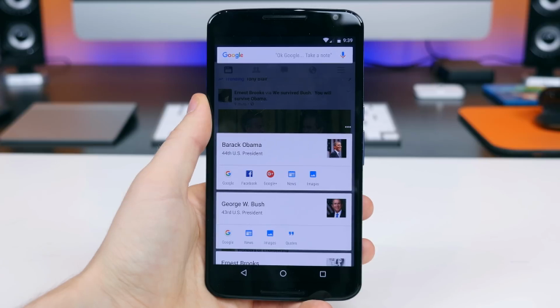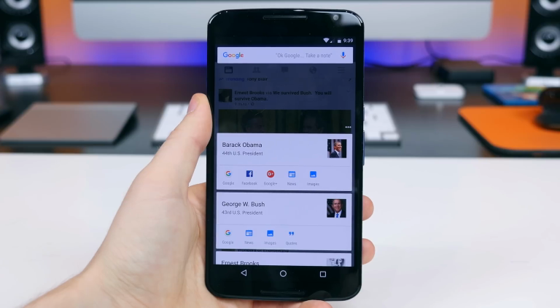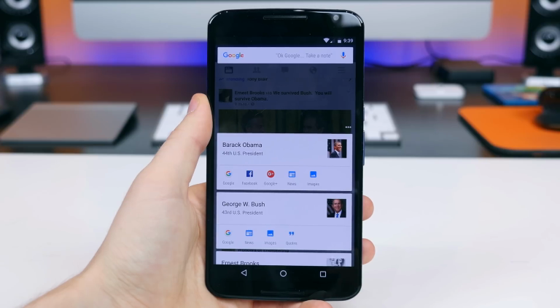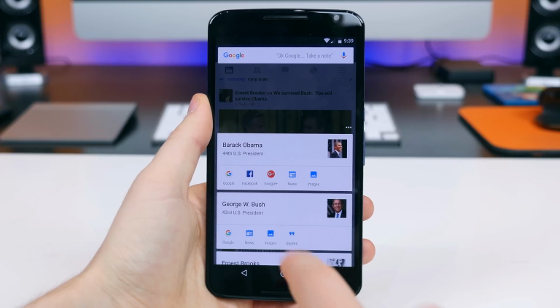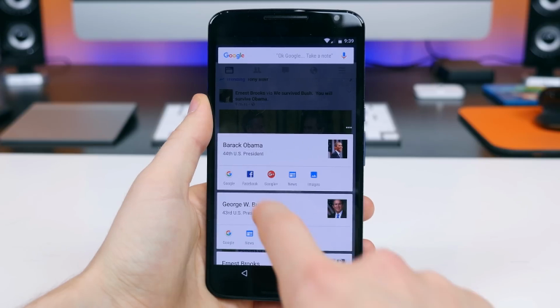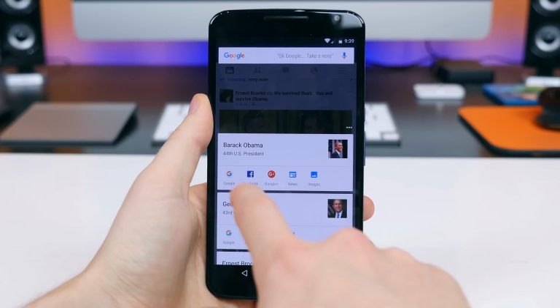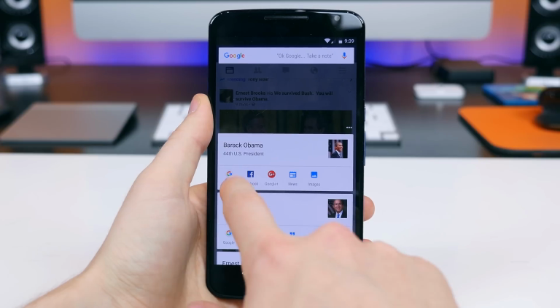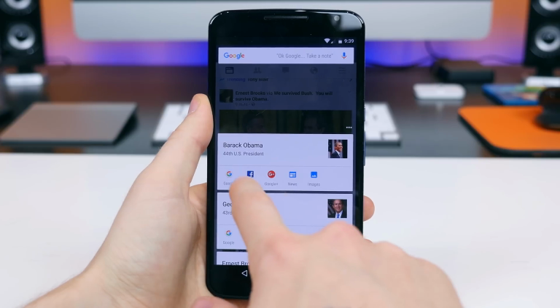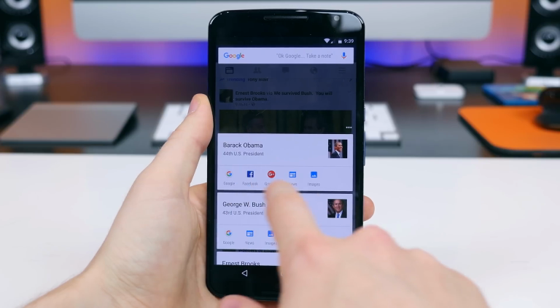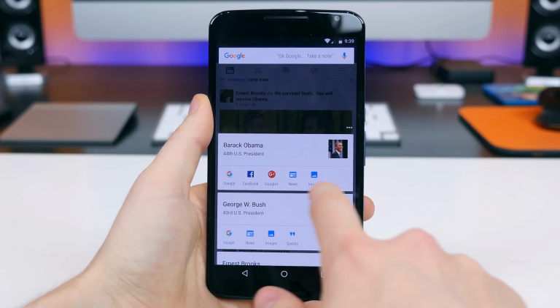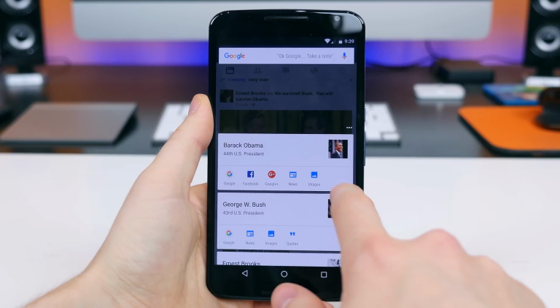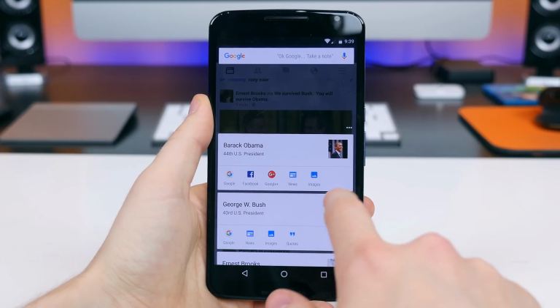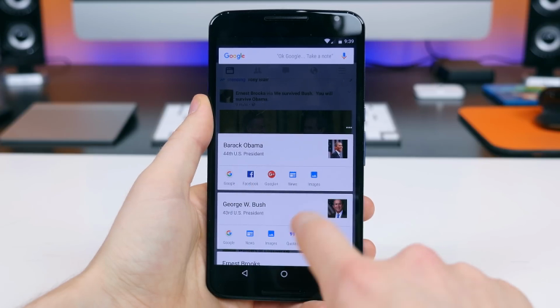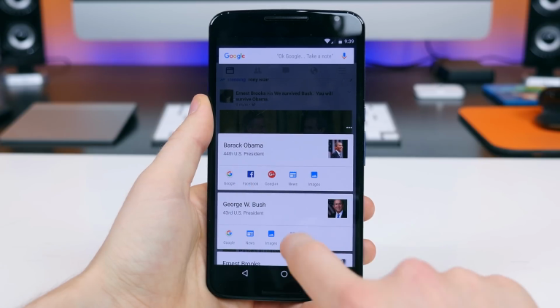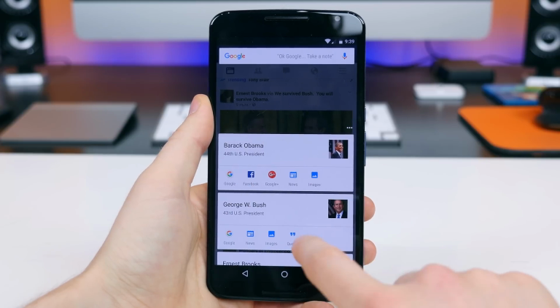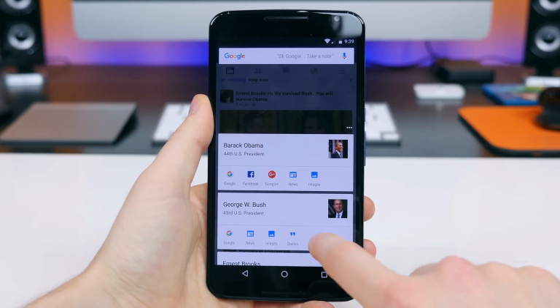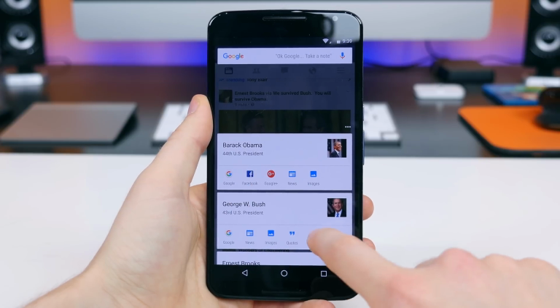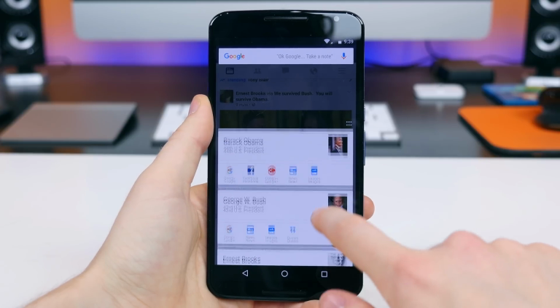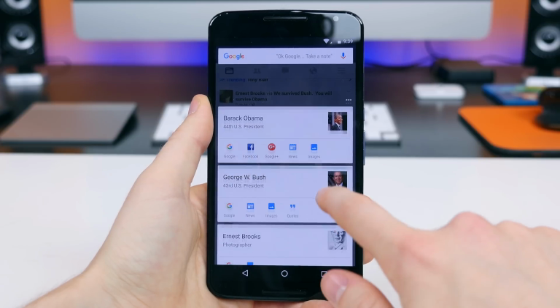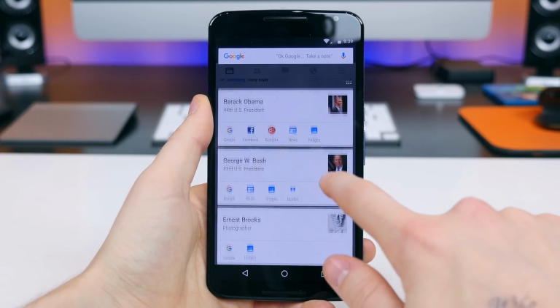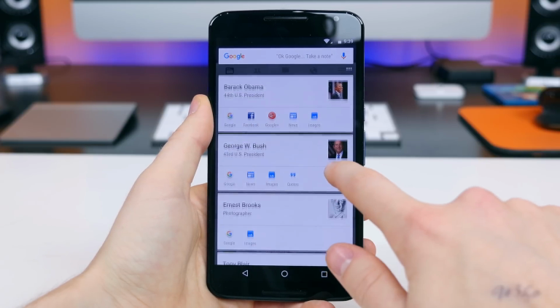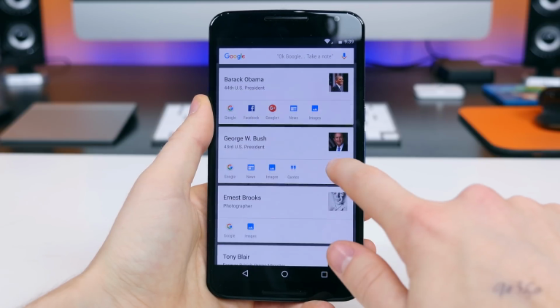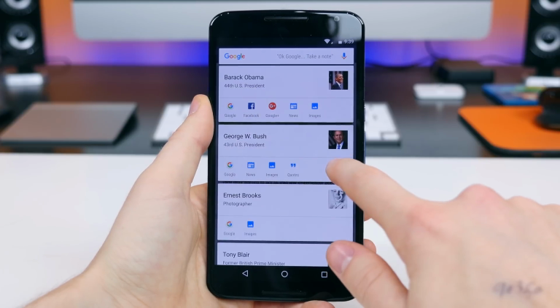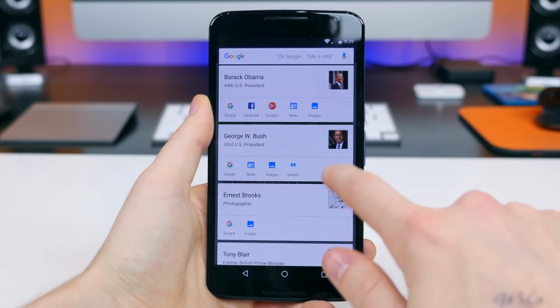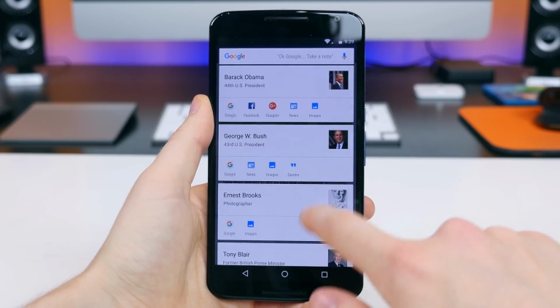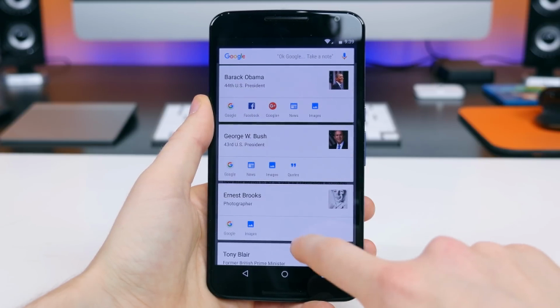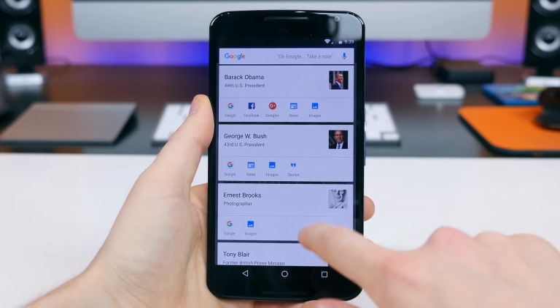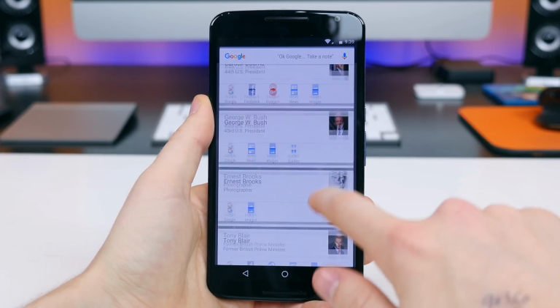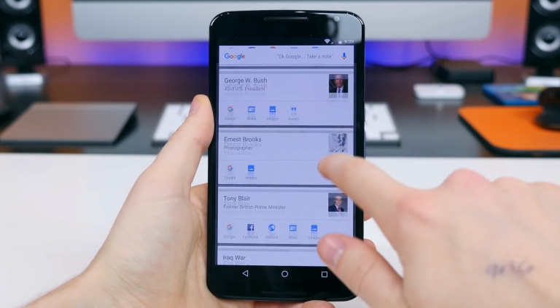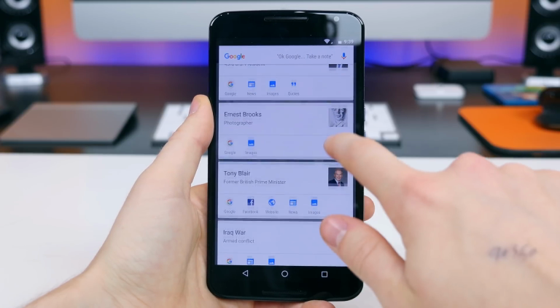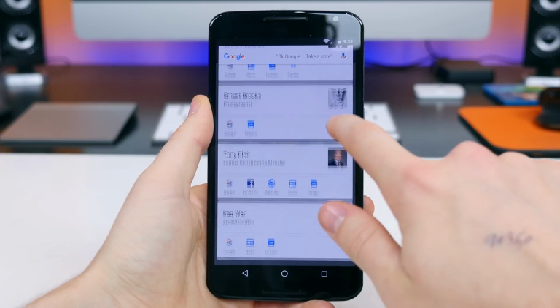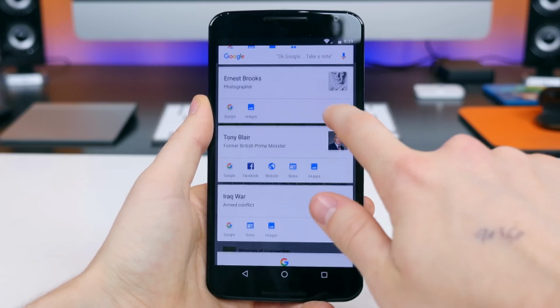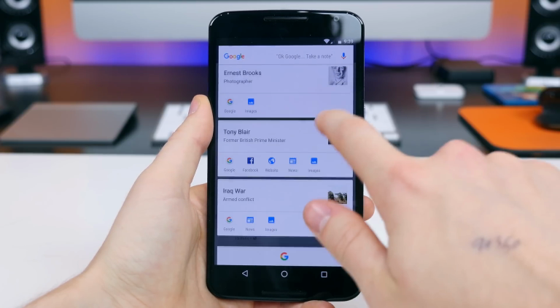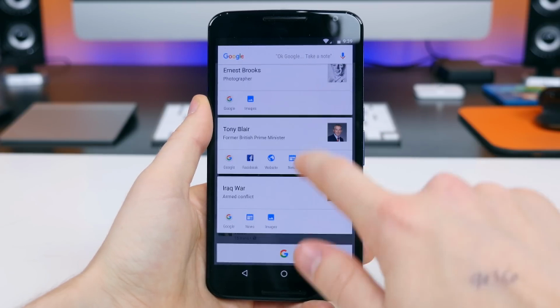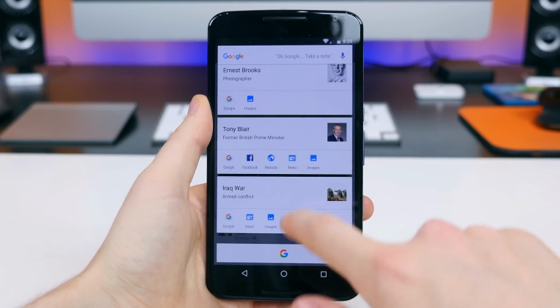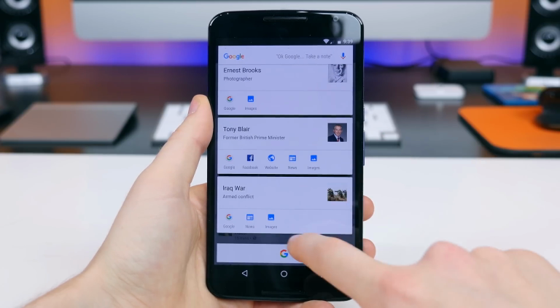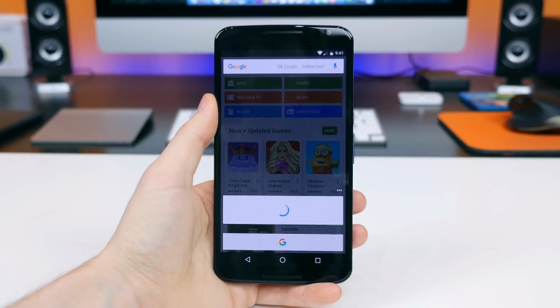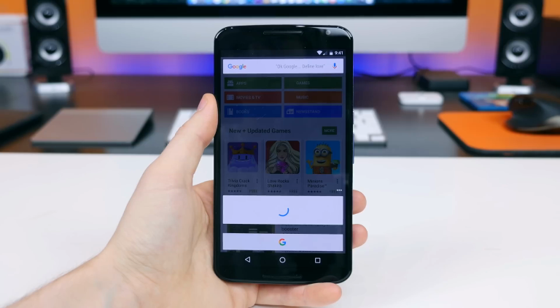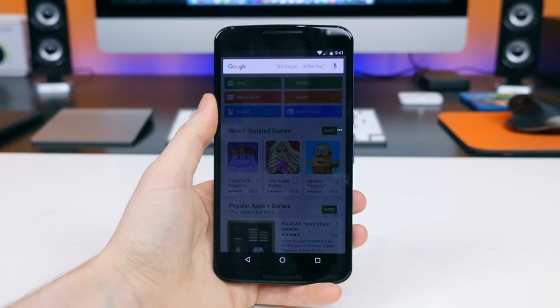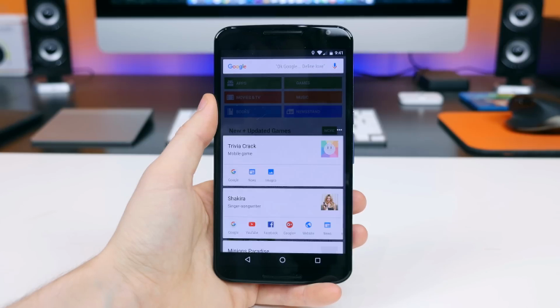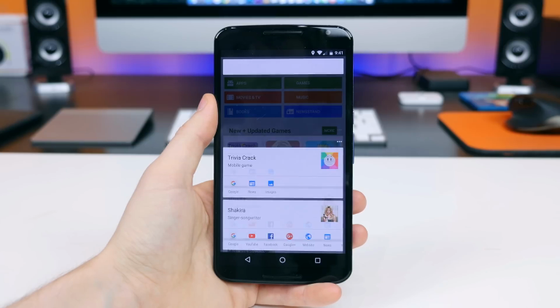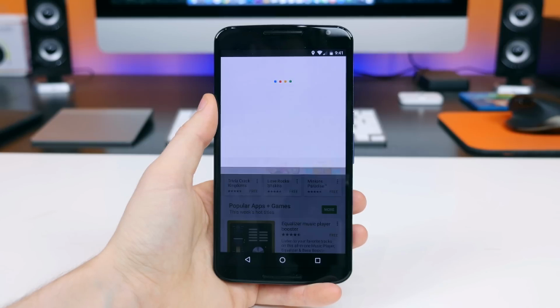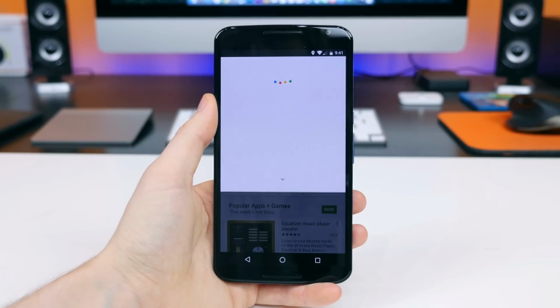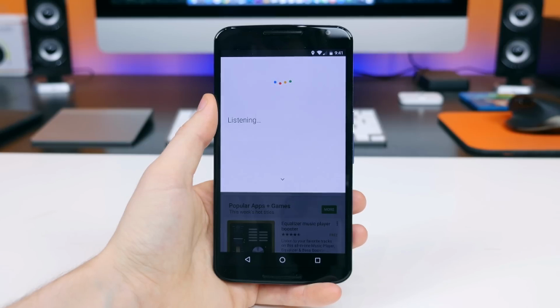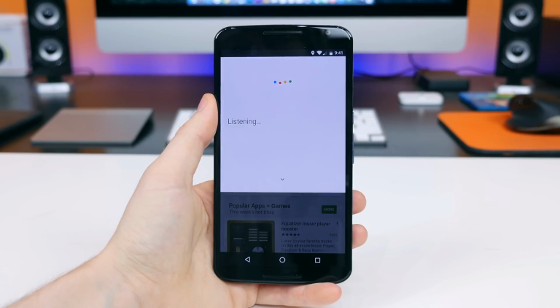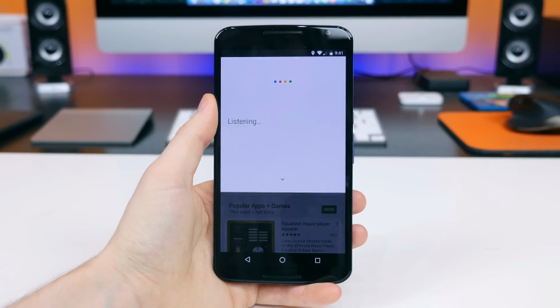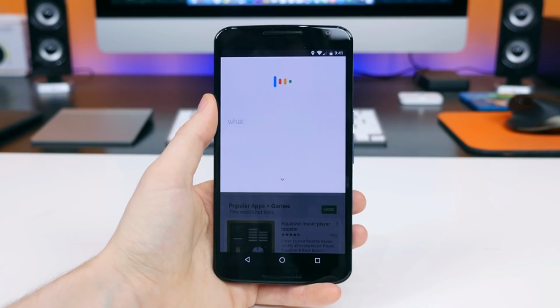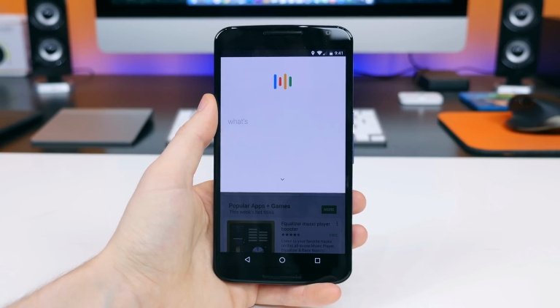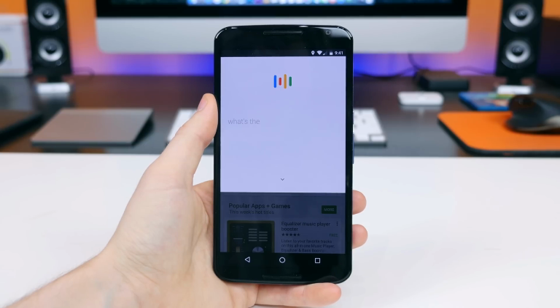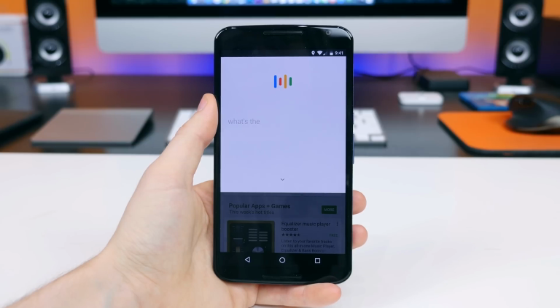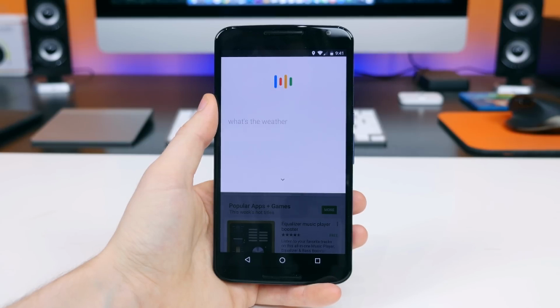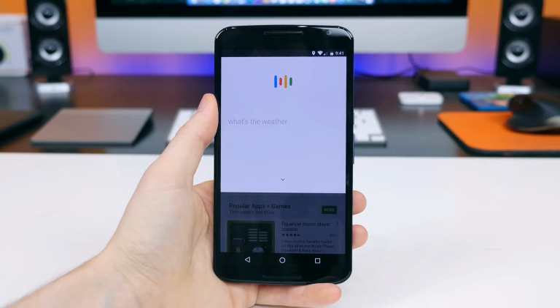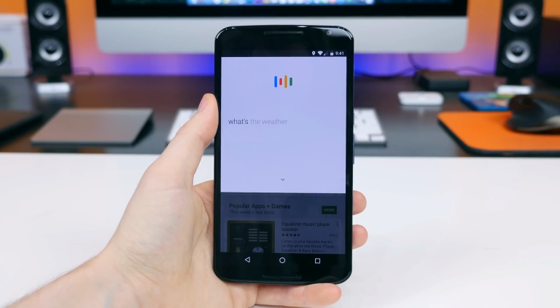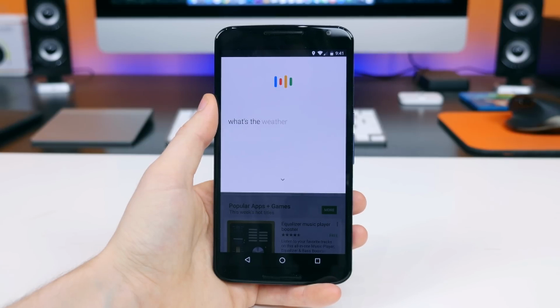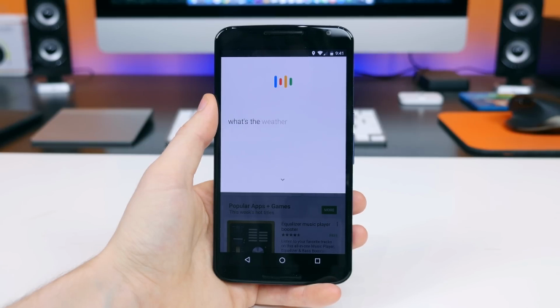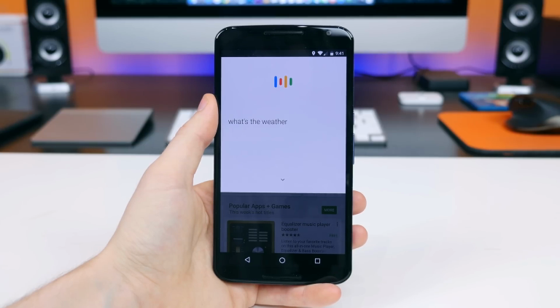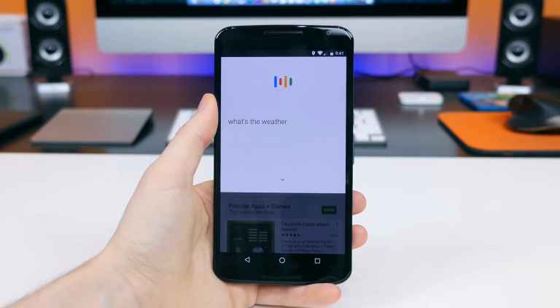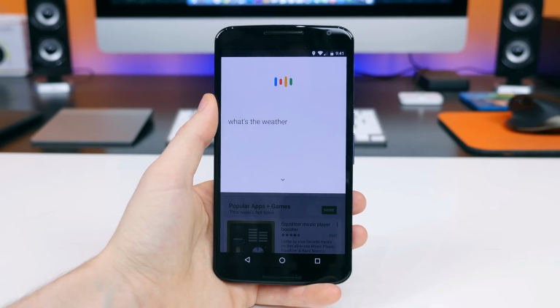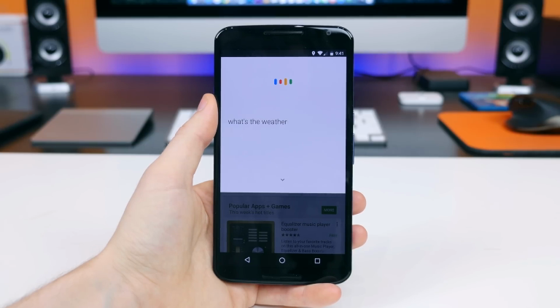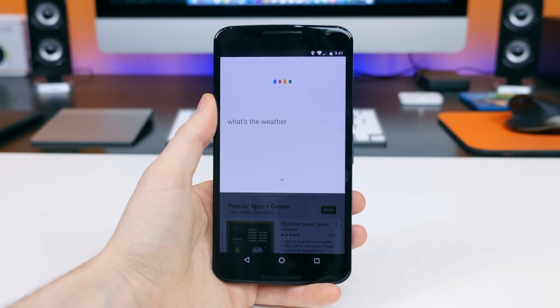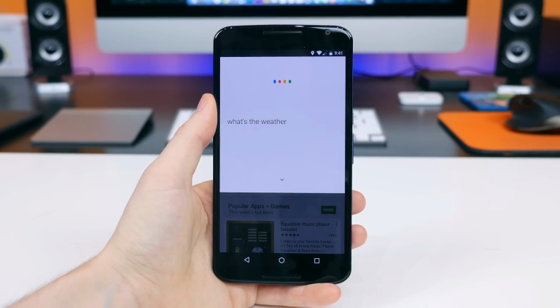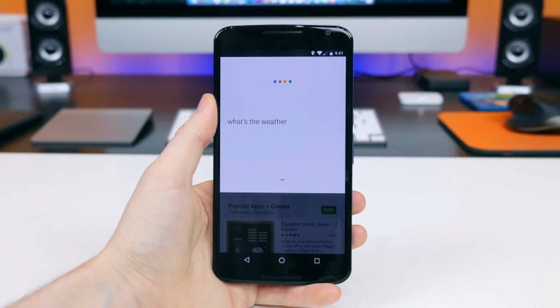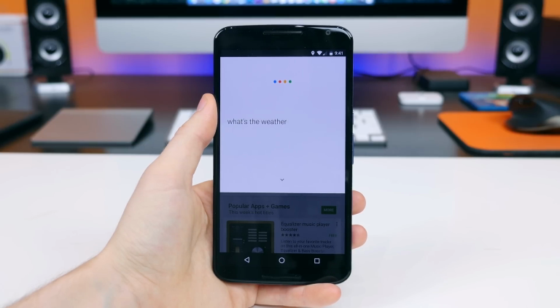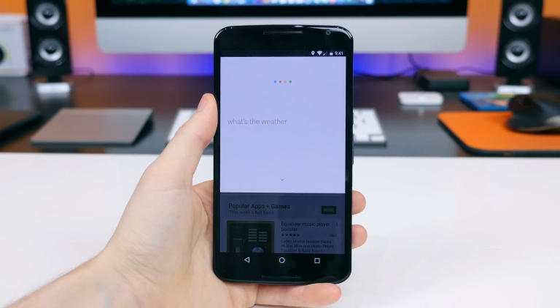Also, by holding down the home button you can now speak verbal commands by simply saying OK Google, and you can do that anywhere on the device.